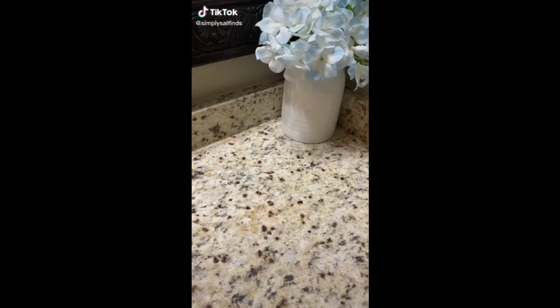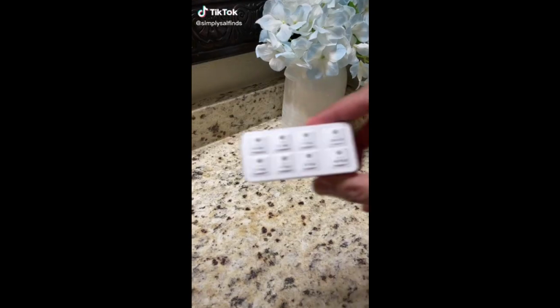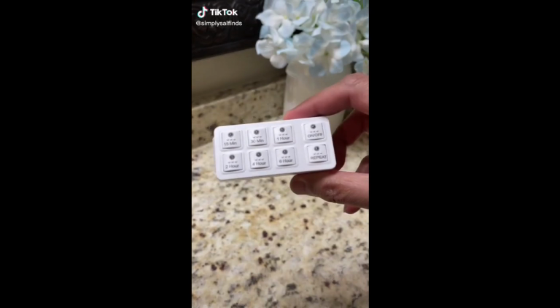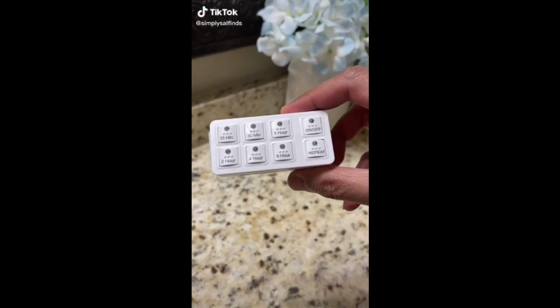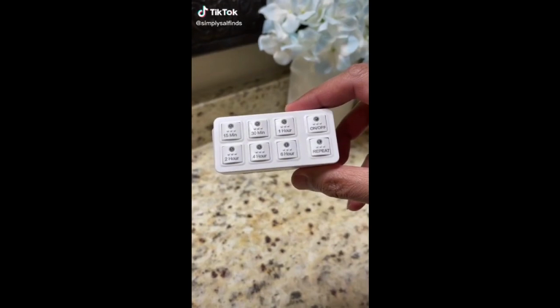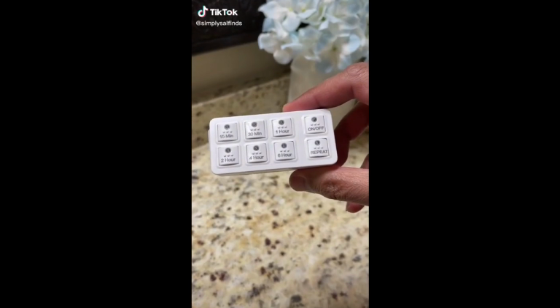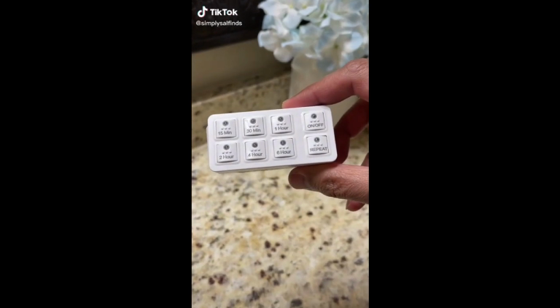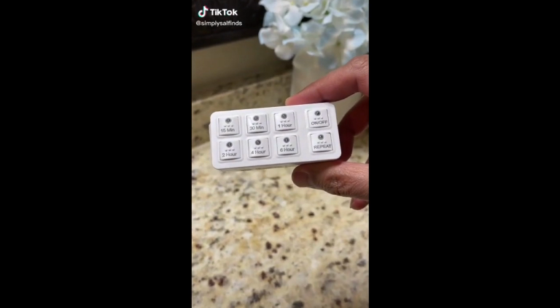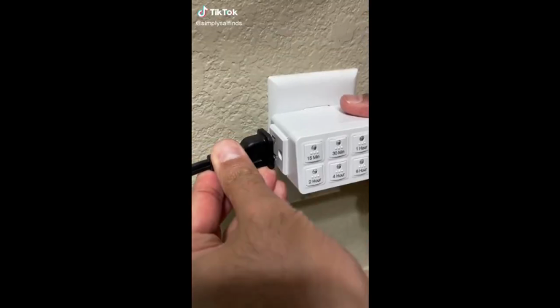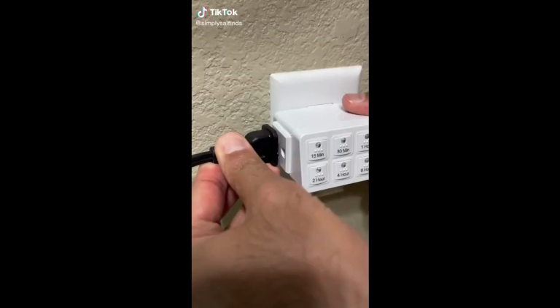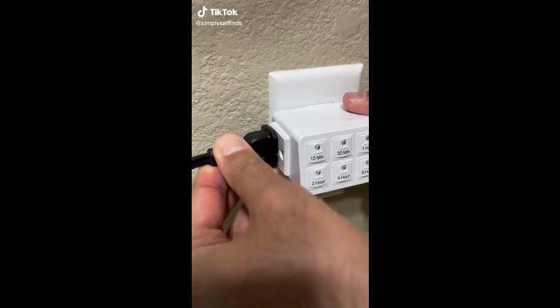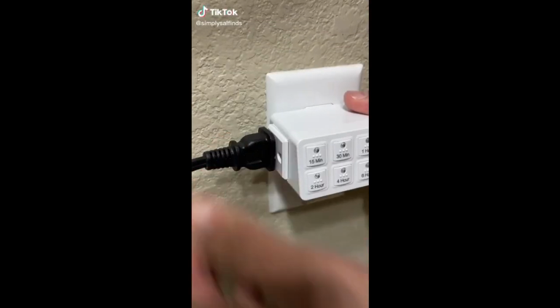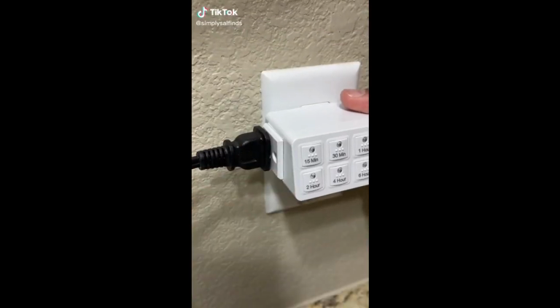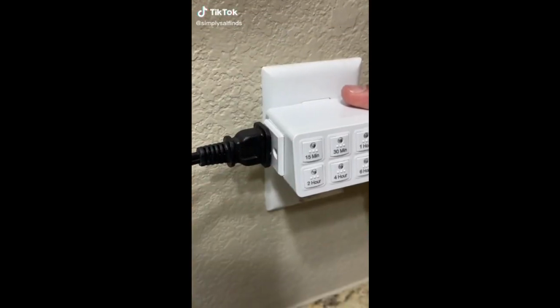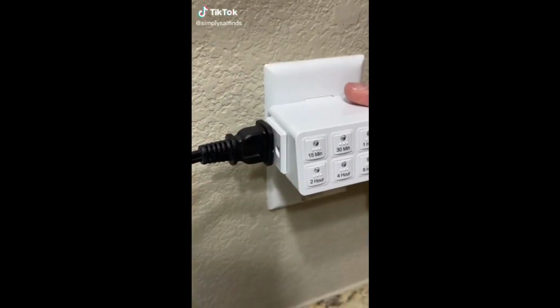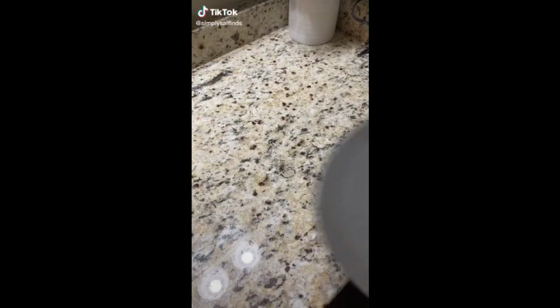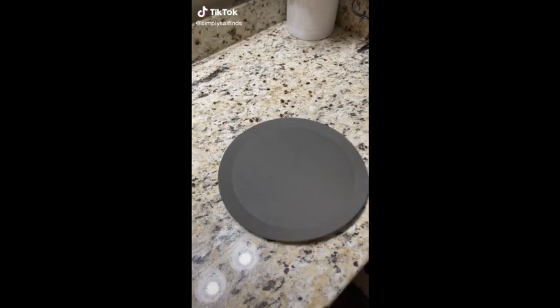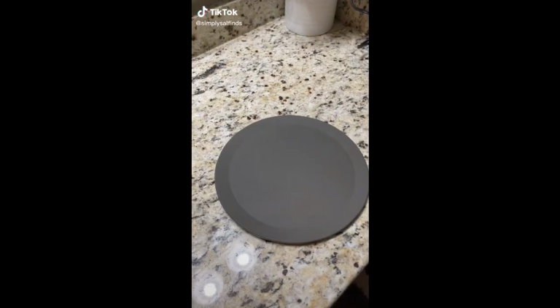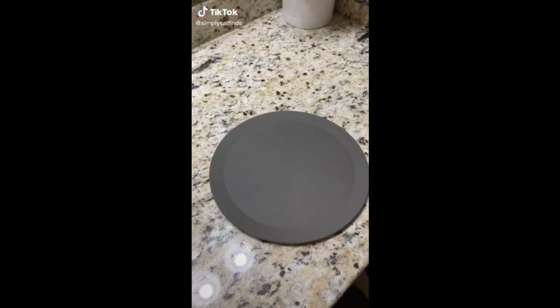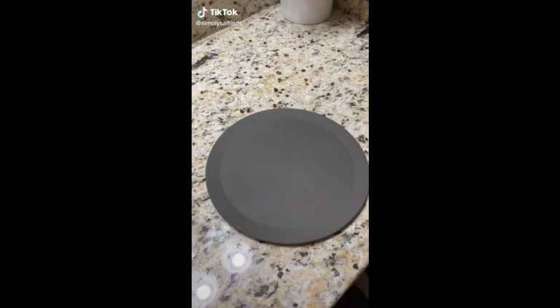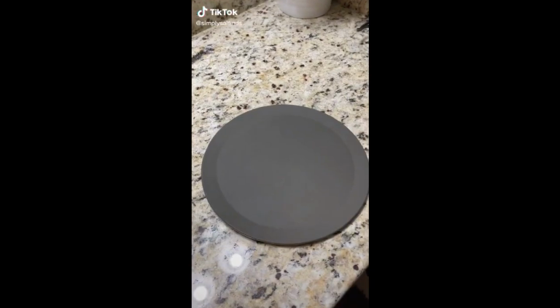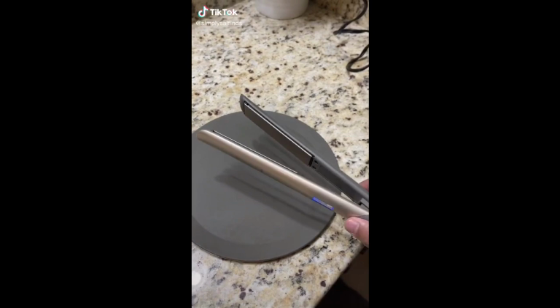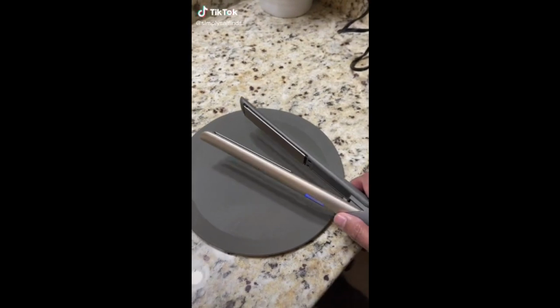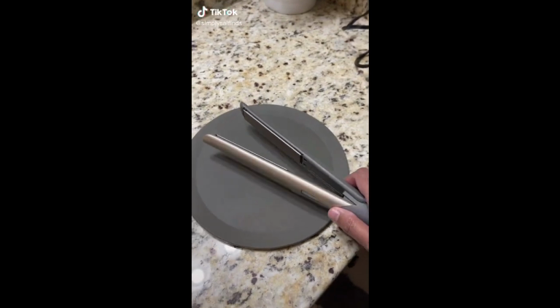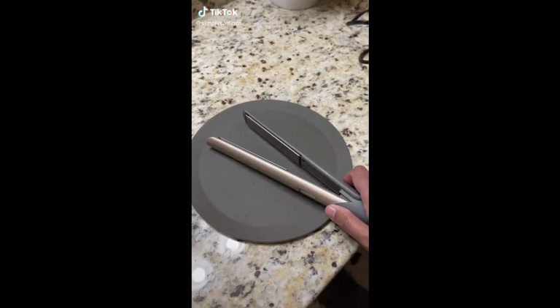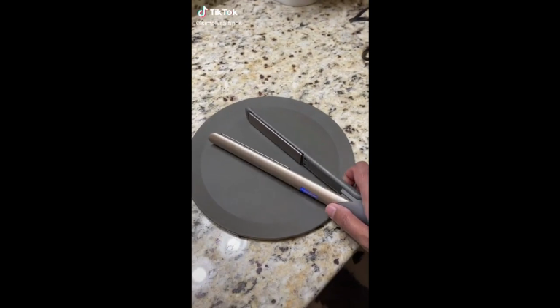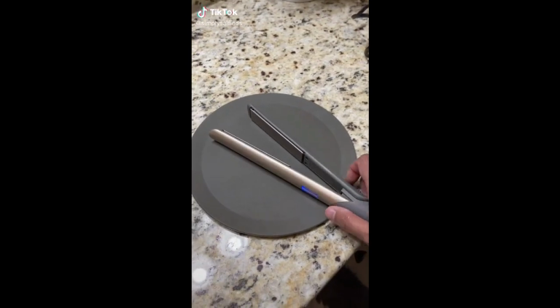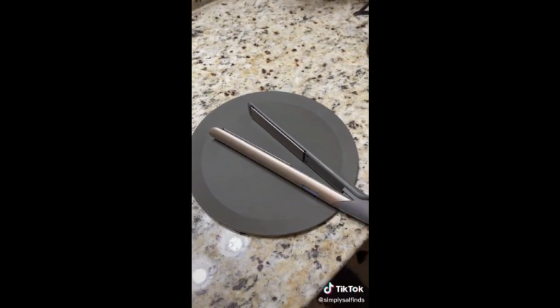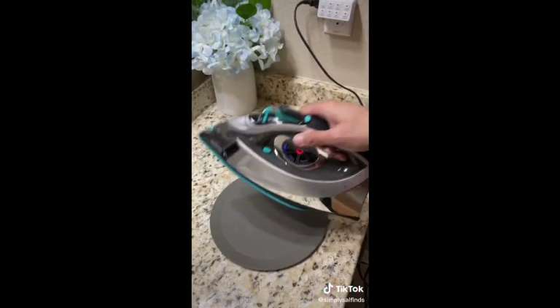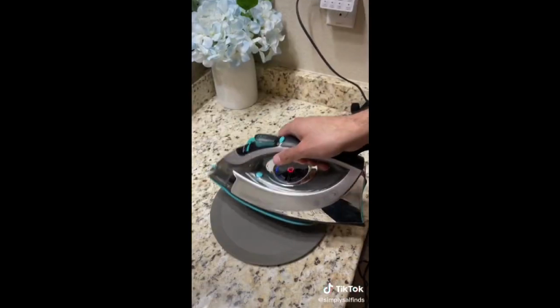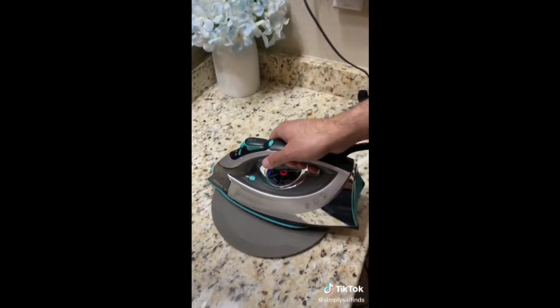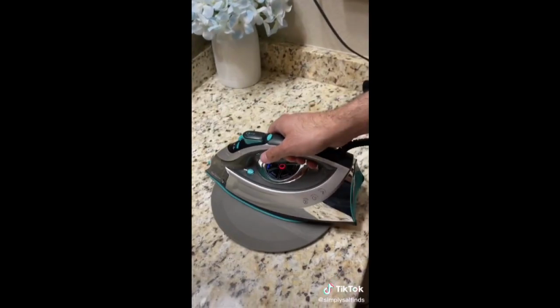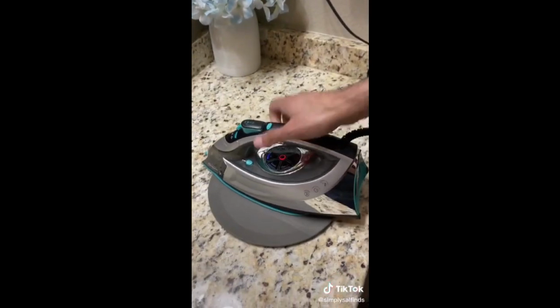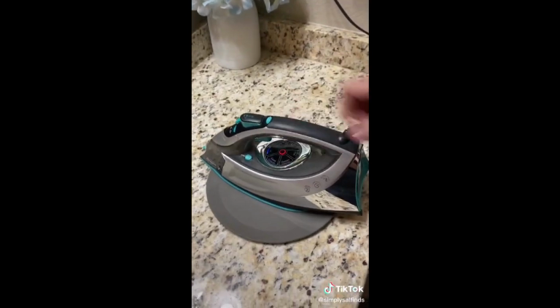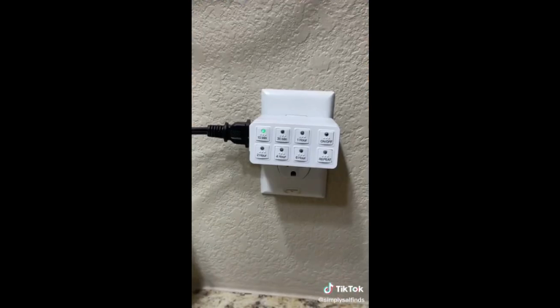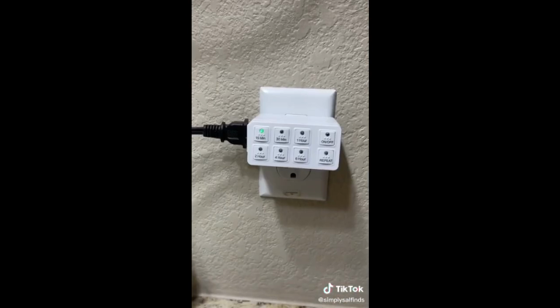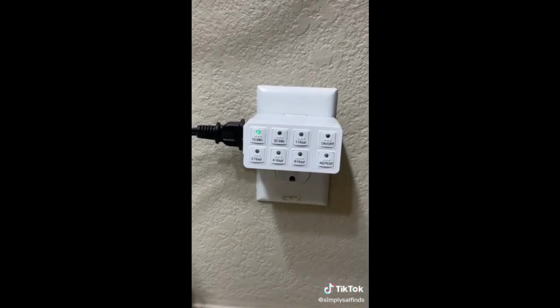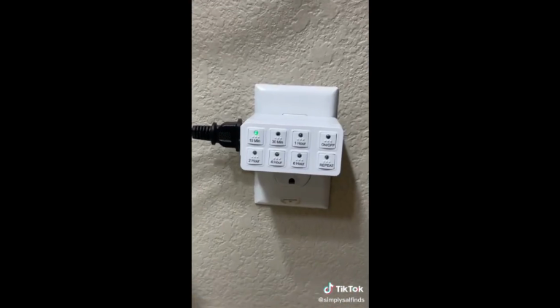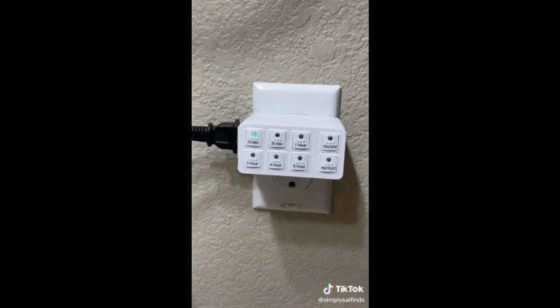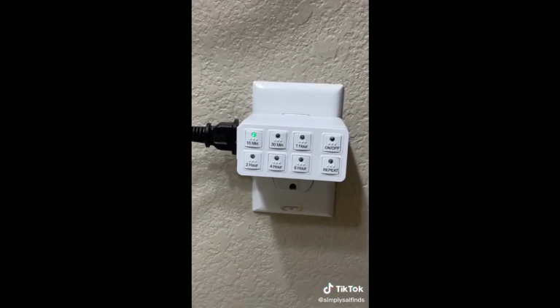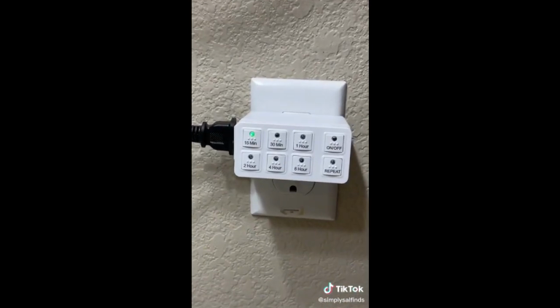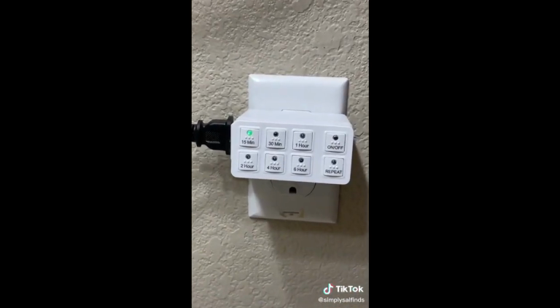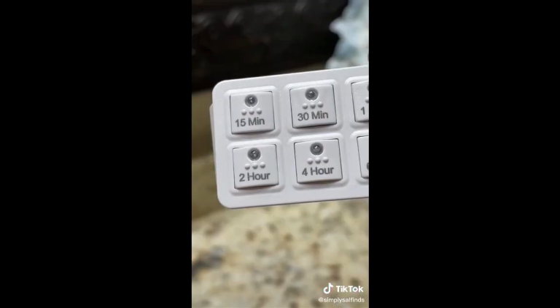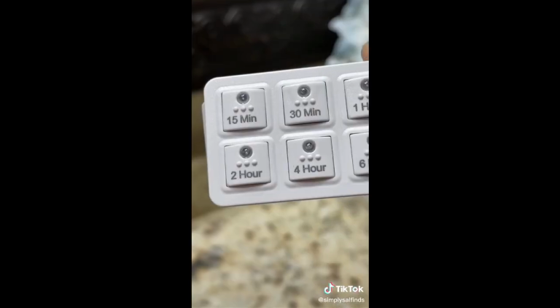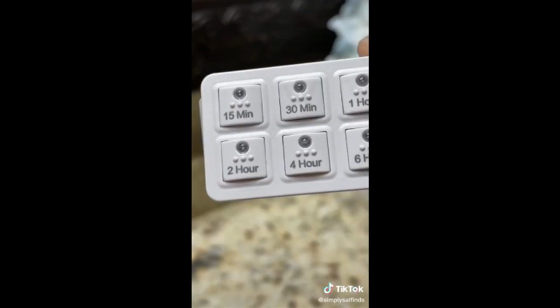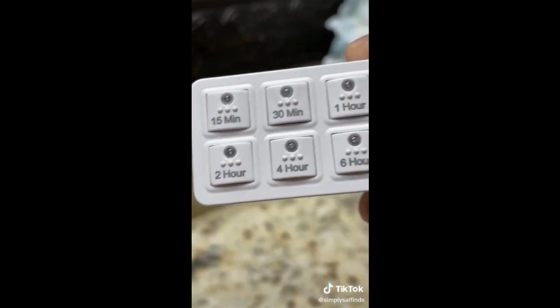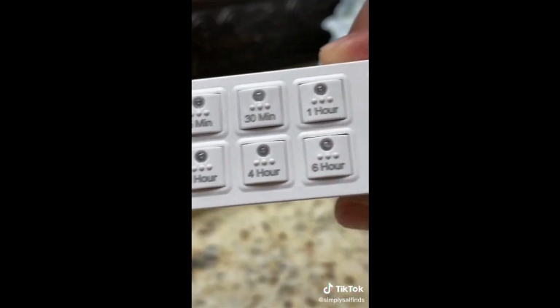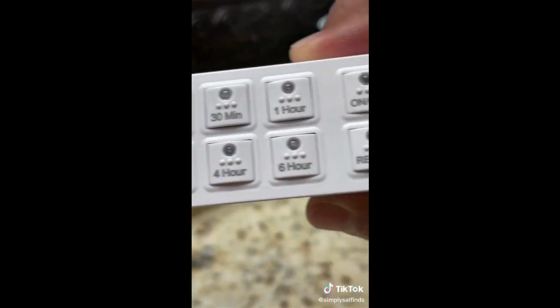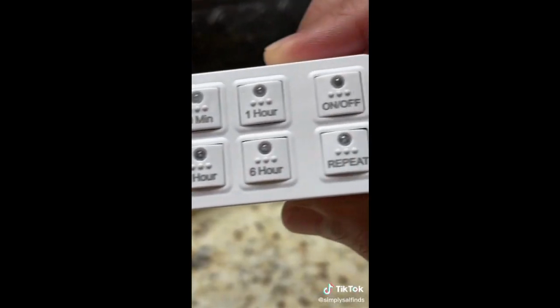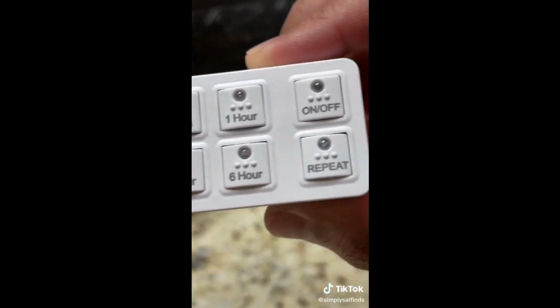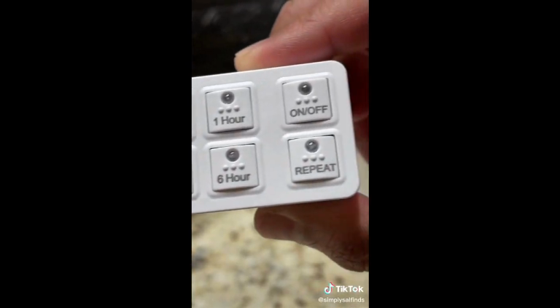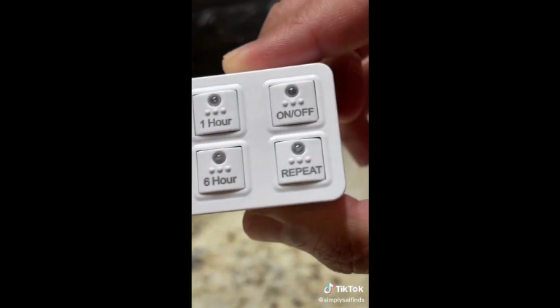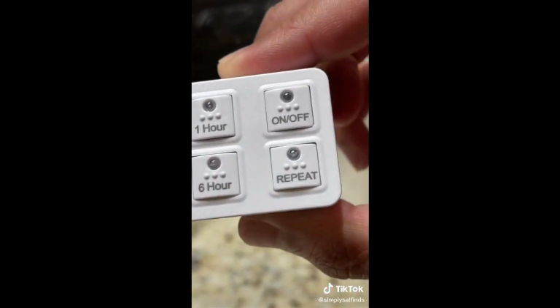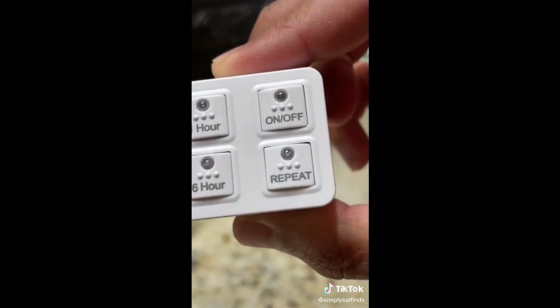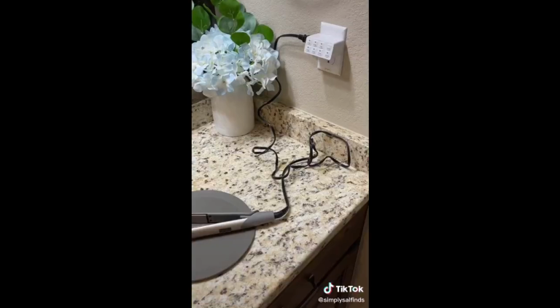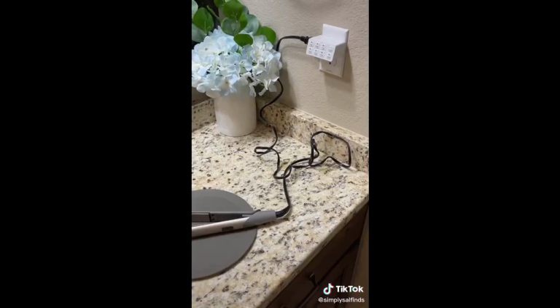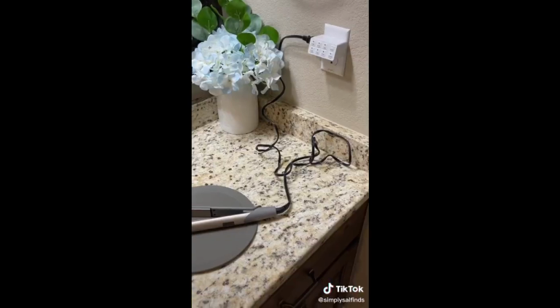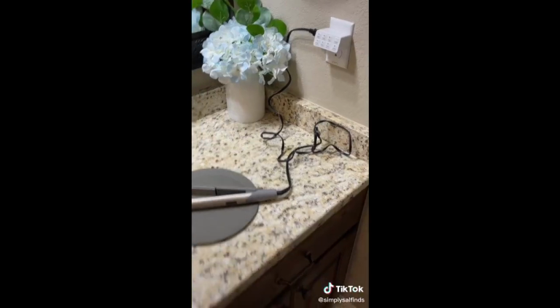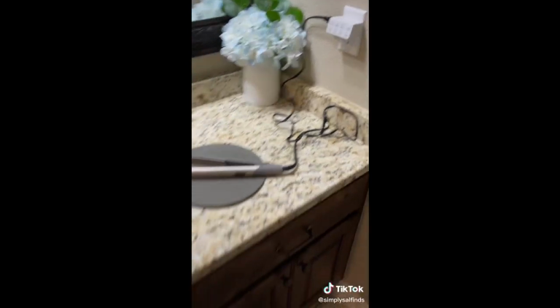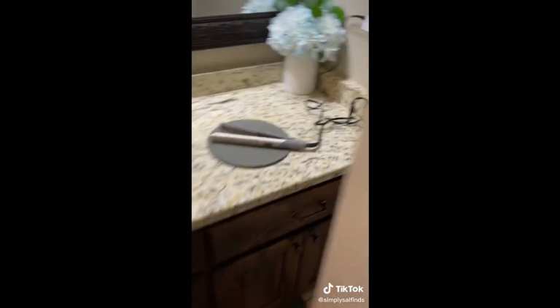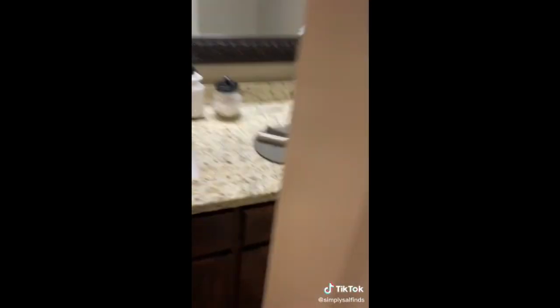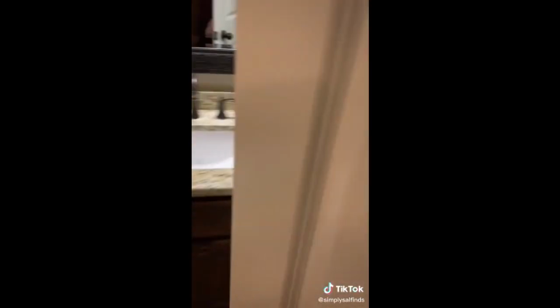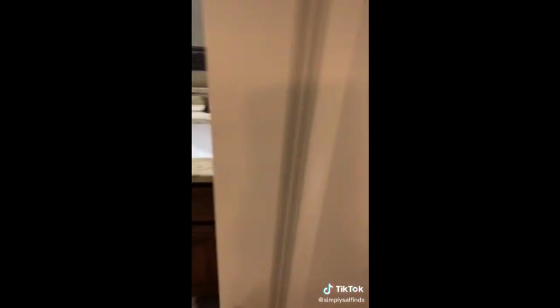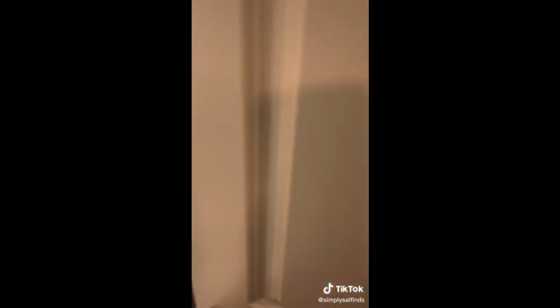This outlet timer will automatically turn off hot tools like hair straighteners and clothes irons based on the time you set, so you don't have to worry about accidentally leaving it on when you leave.